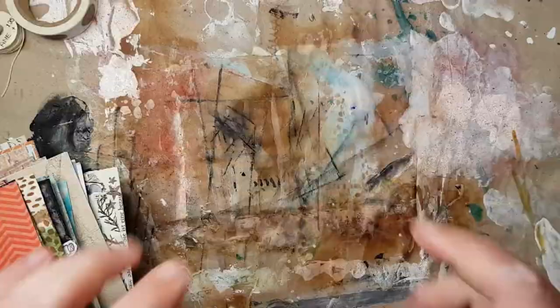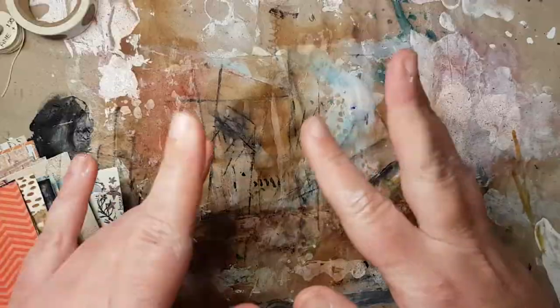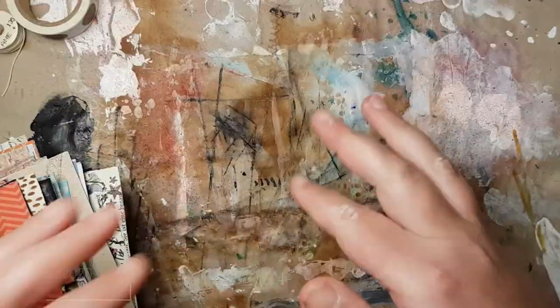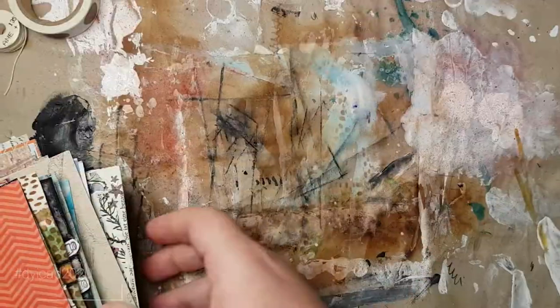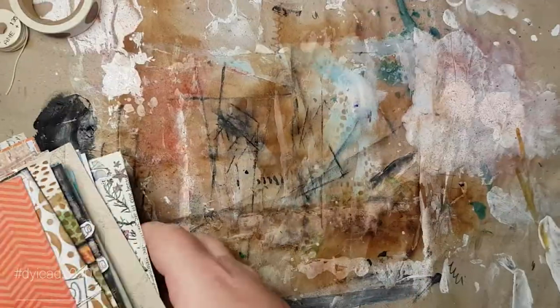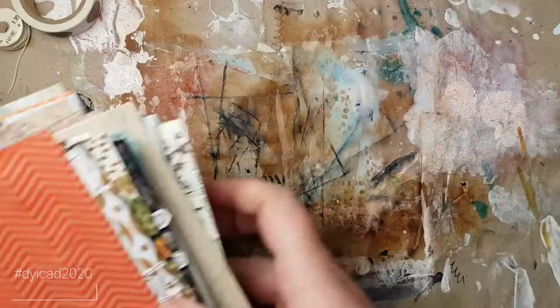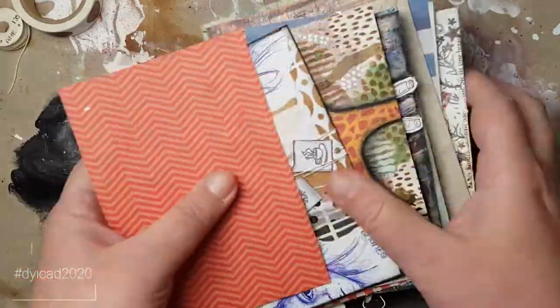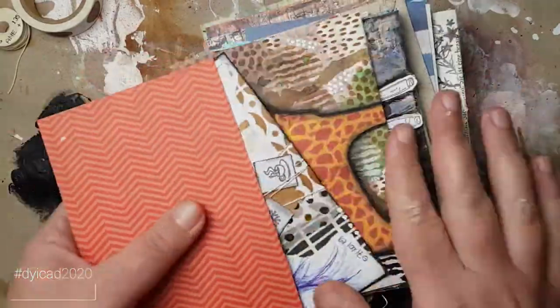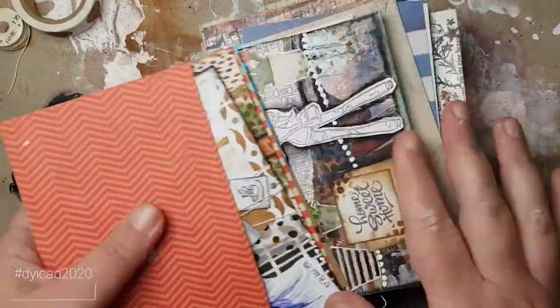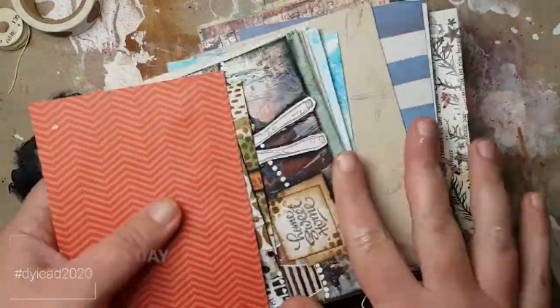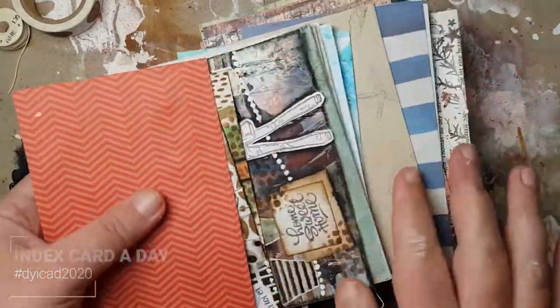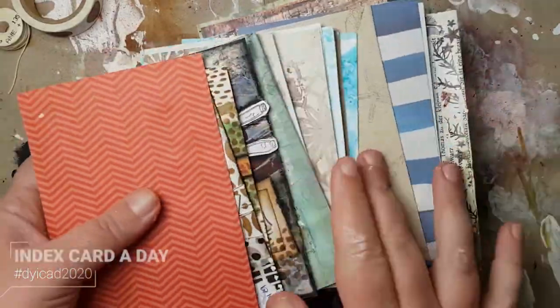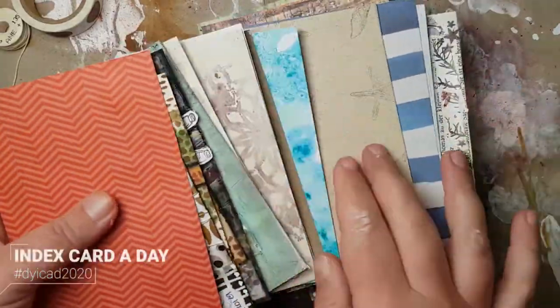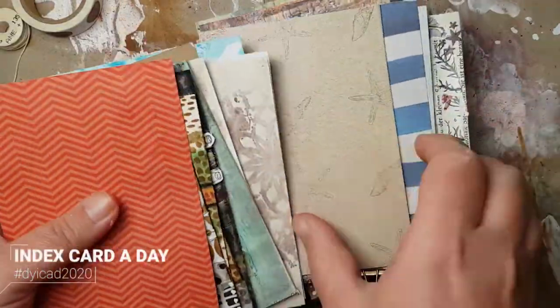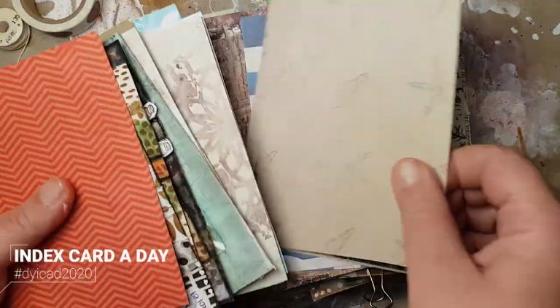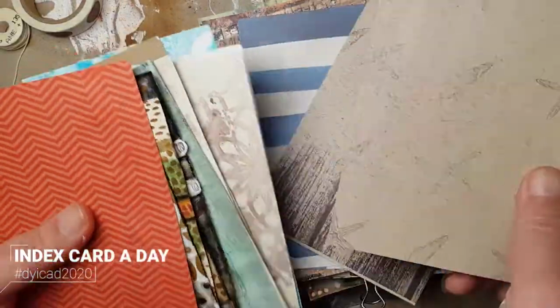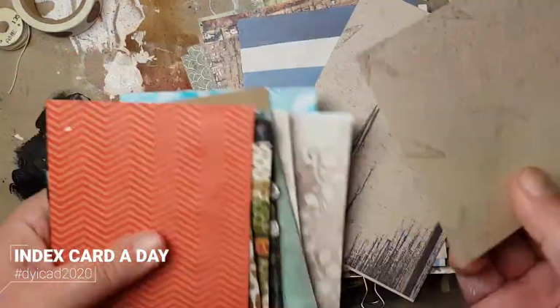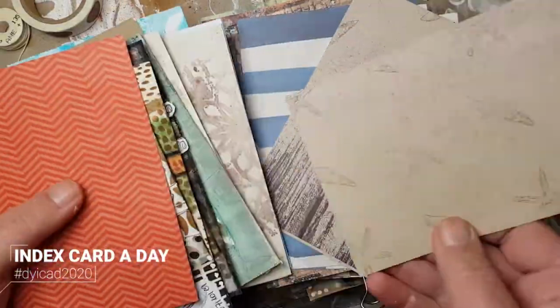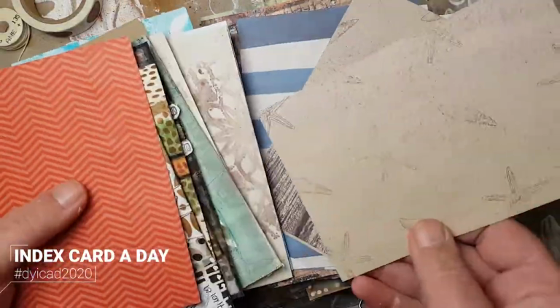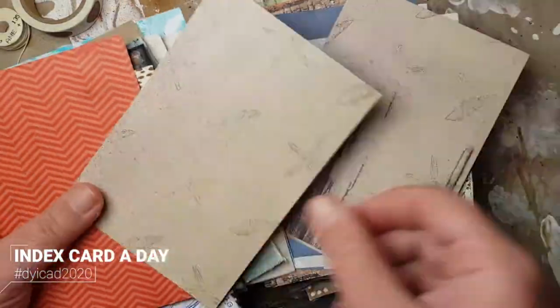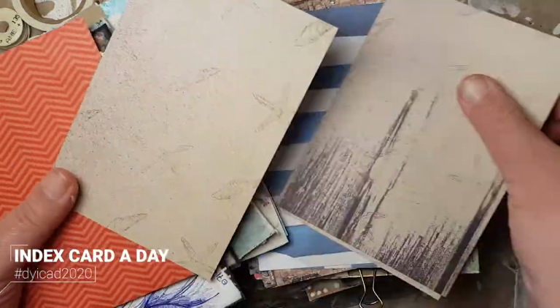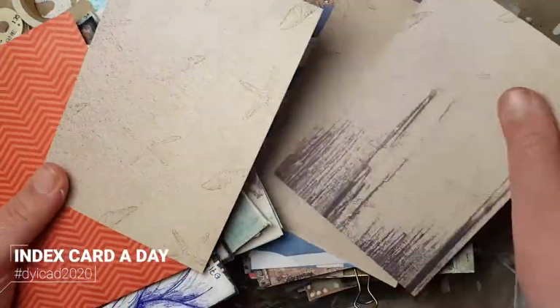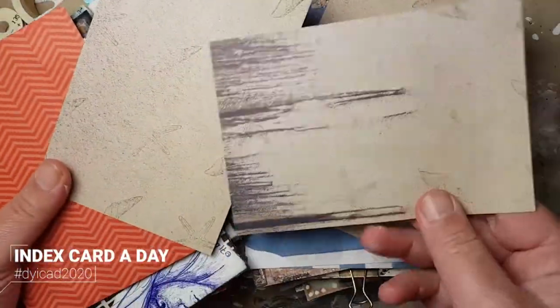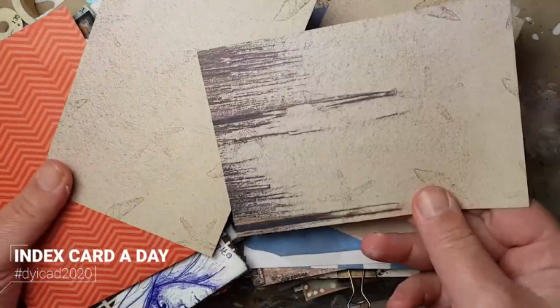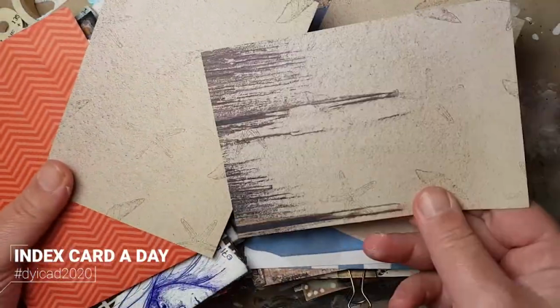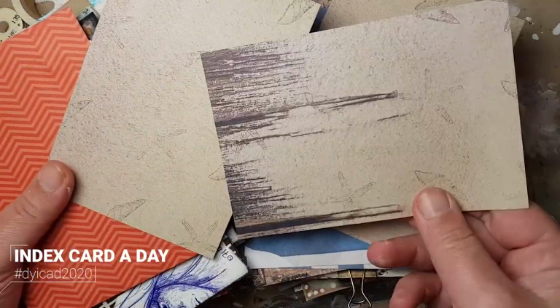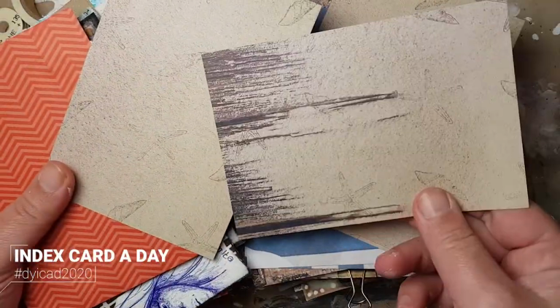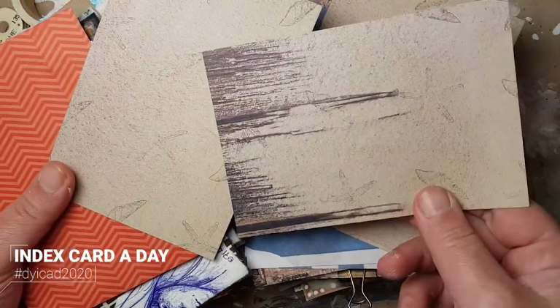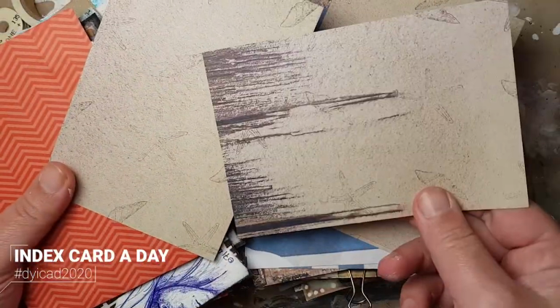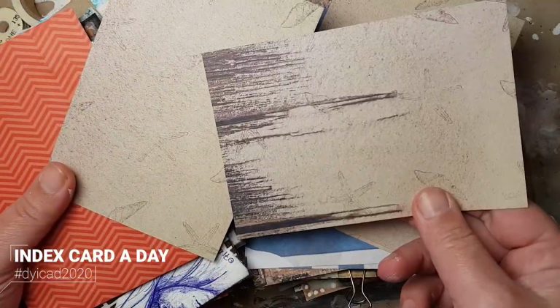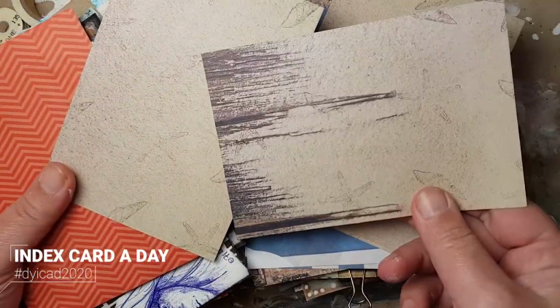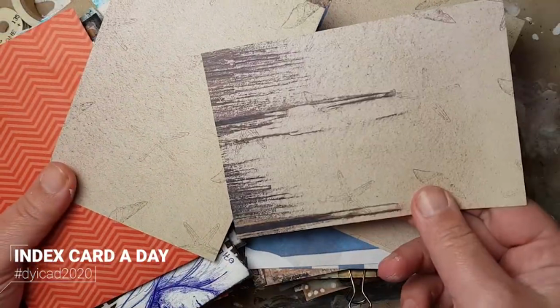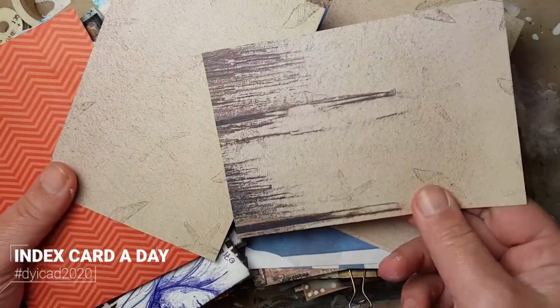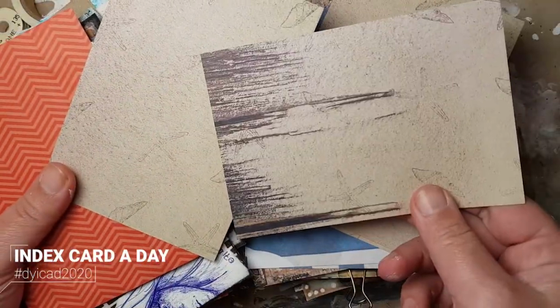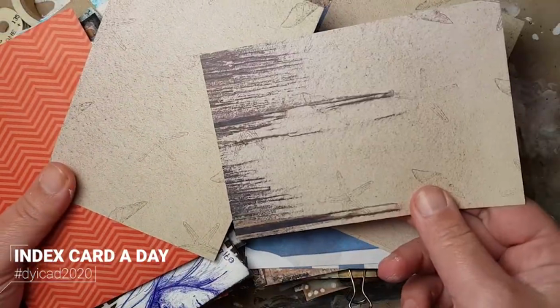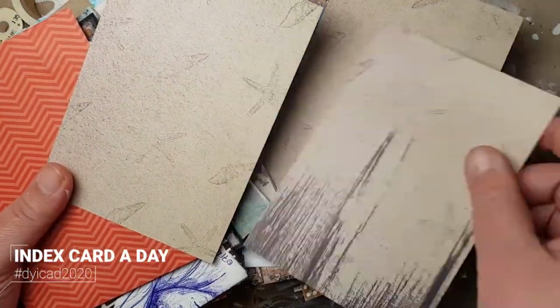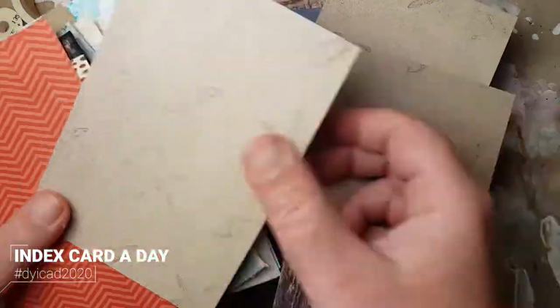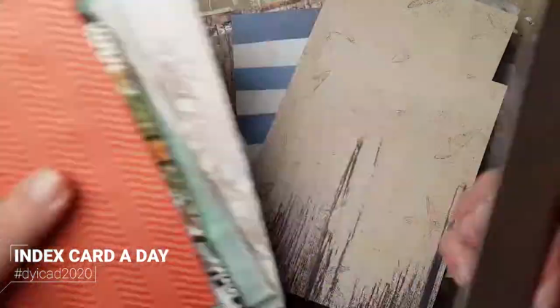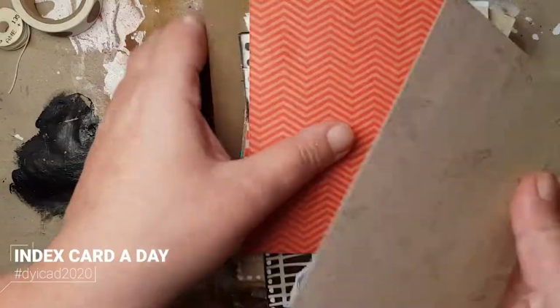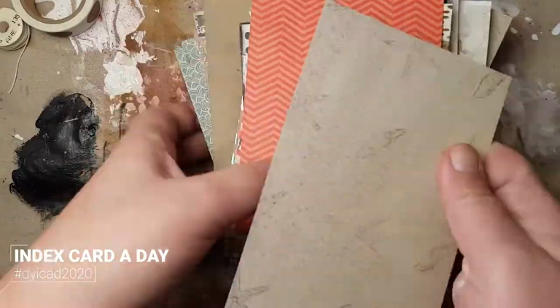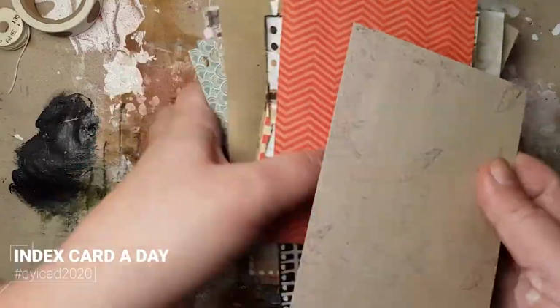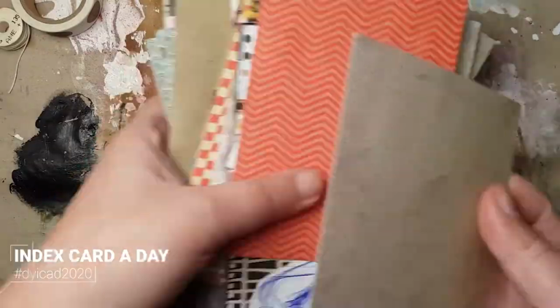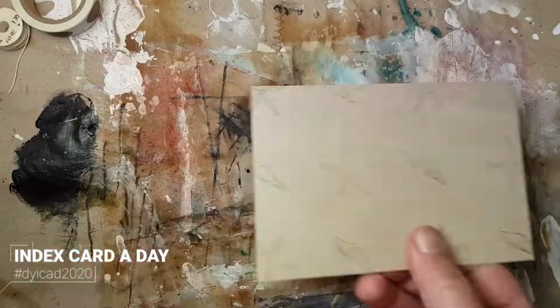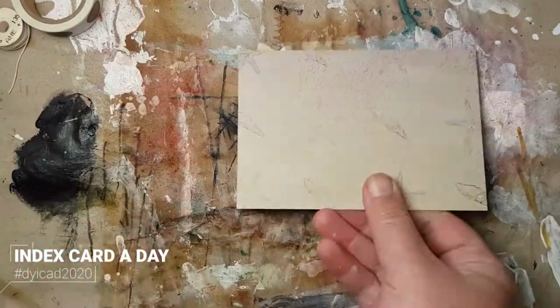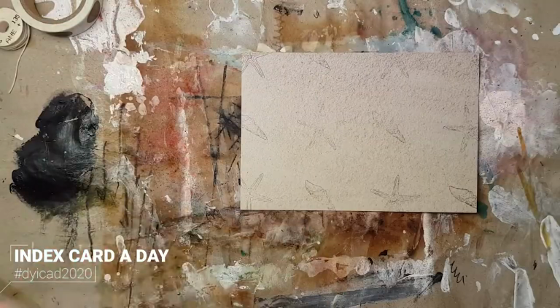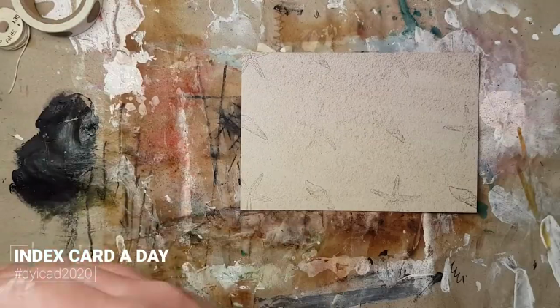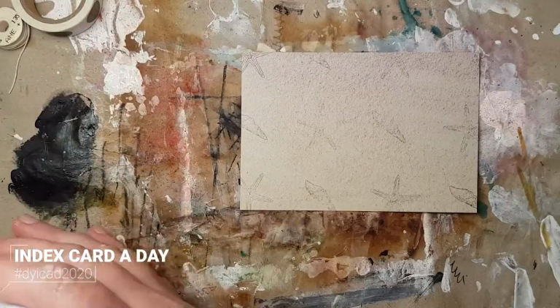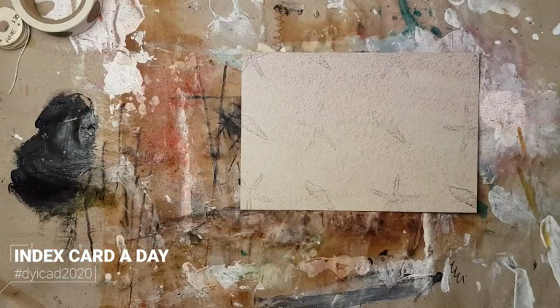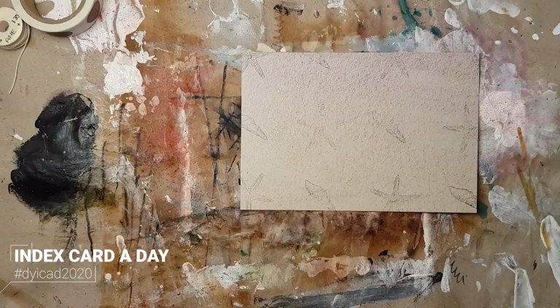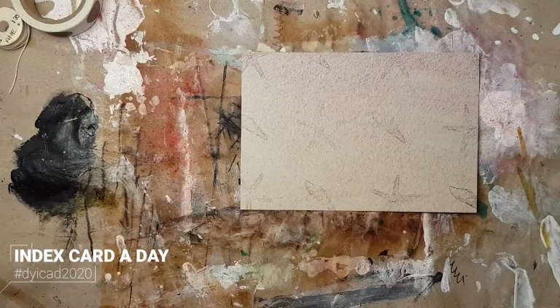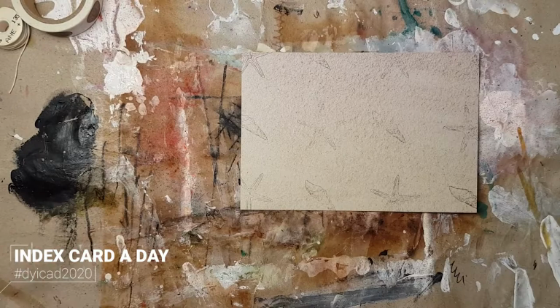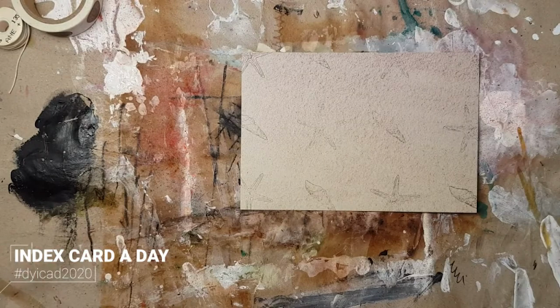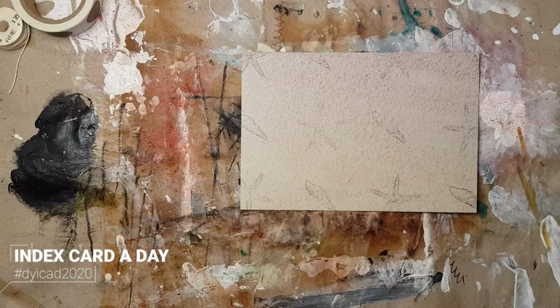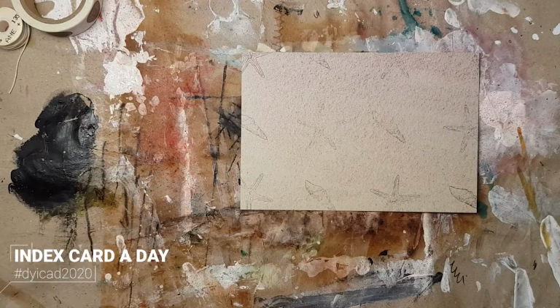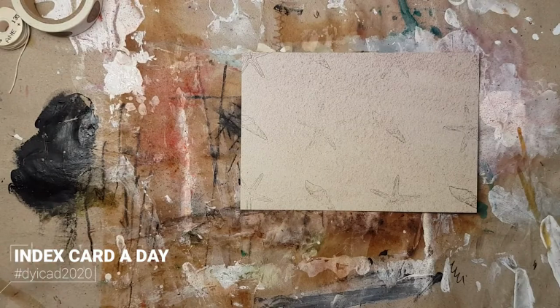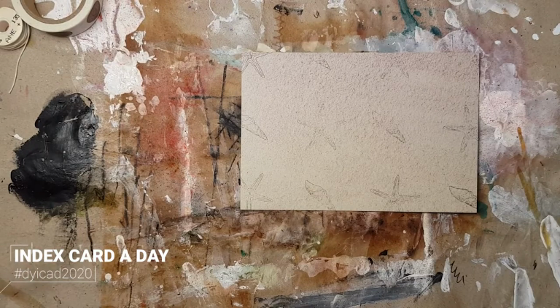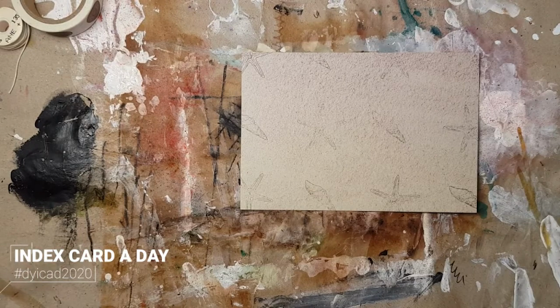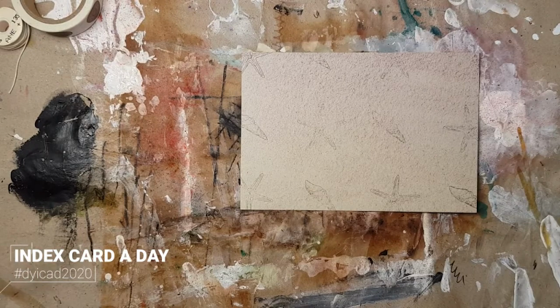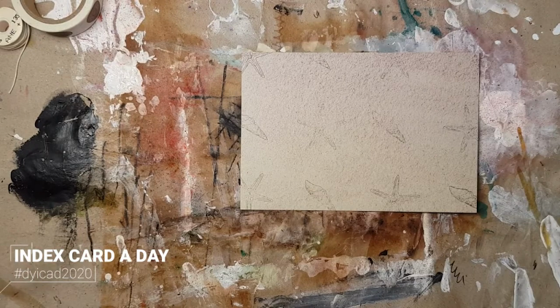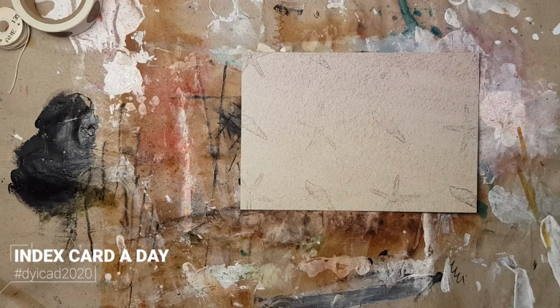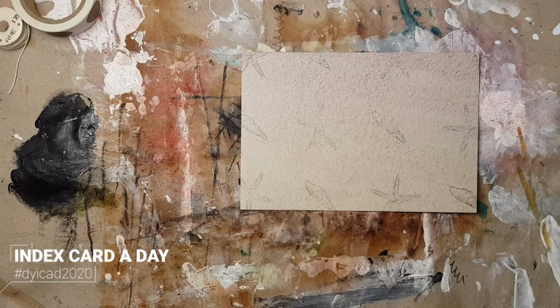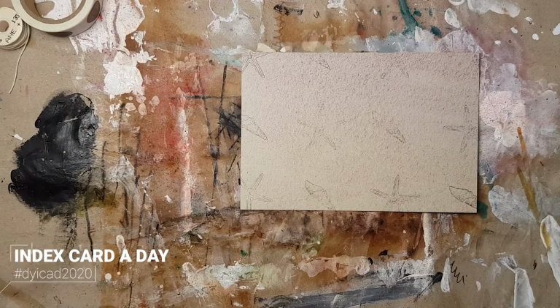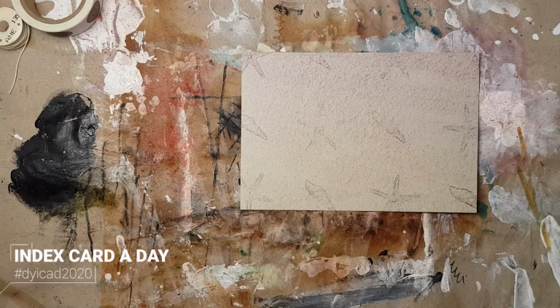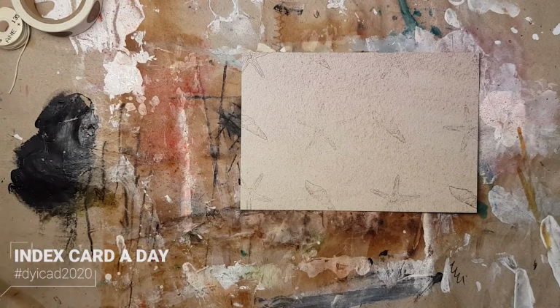Hi crafty friends! It's time for another index card for the index card a day challenge on Instagram.